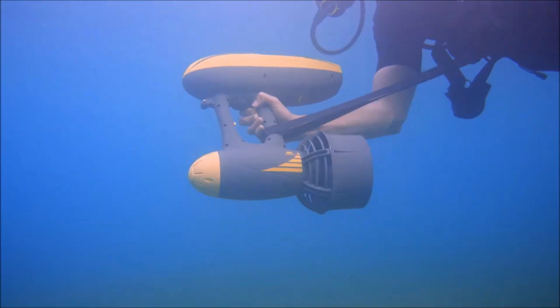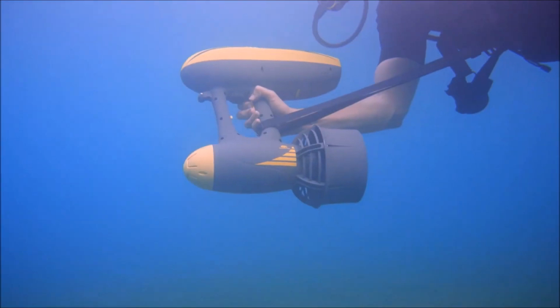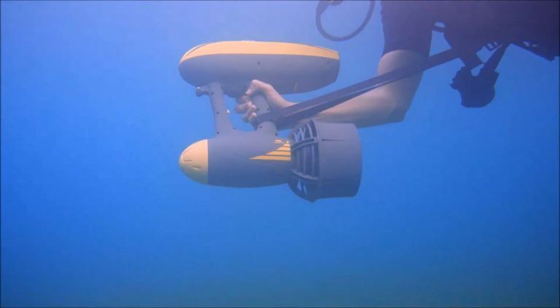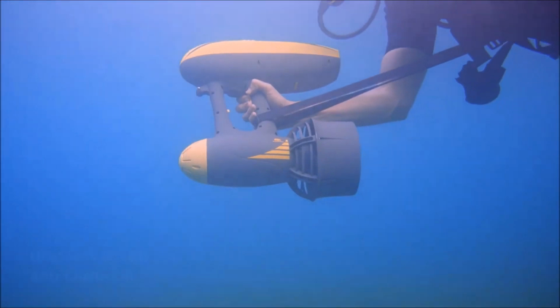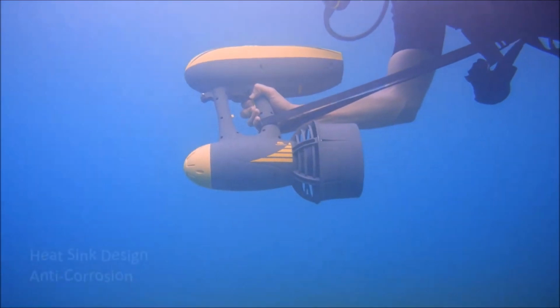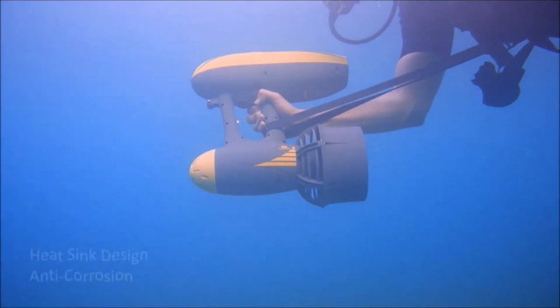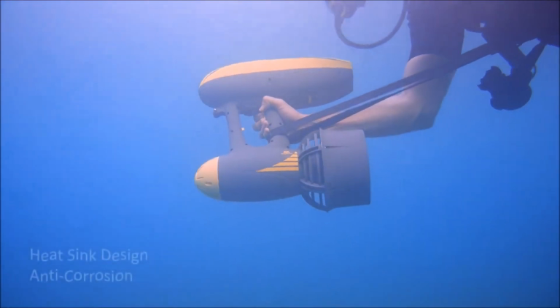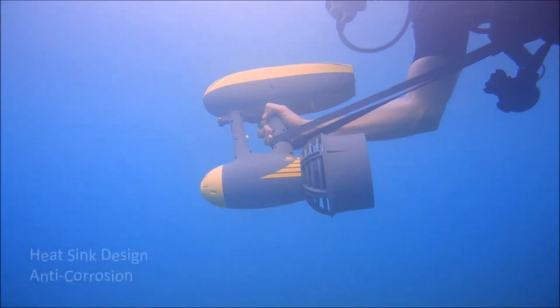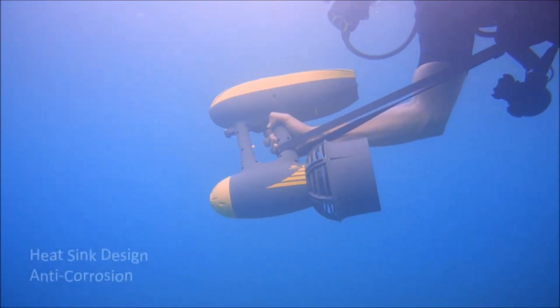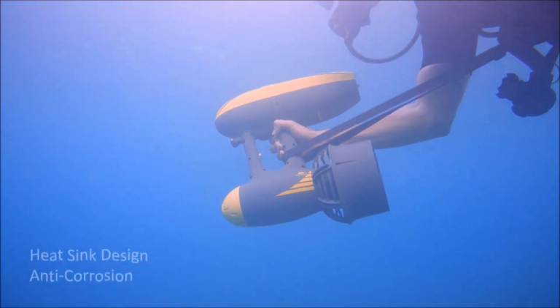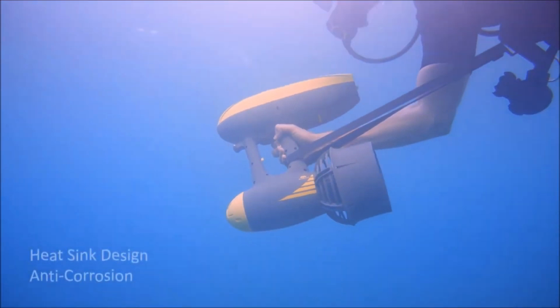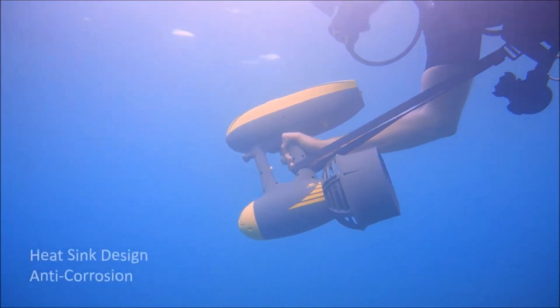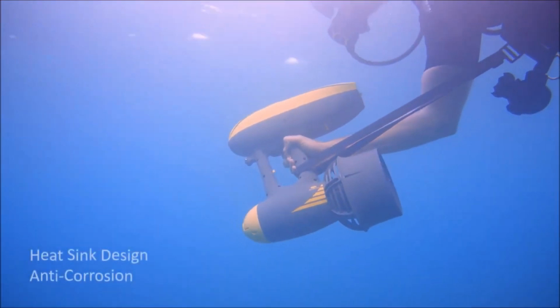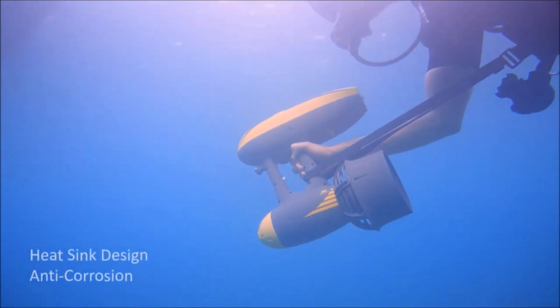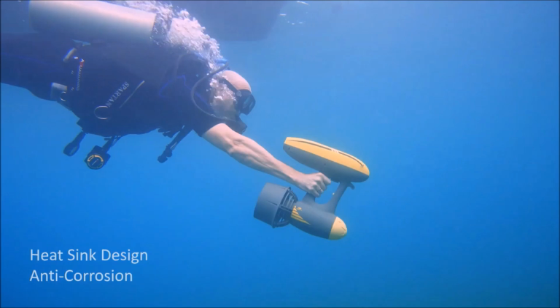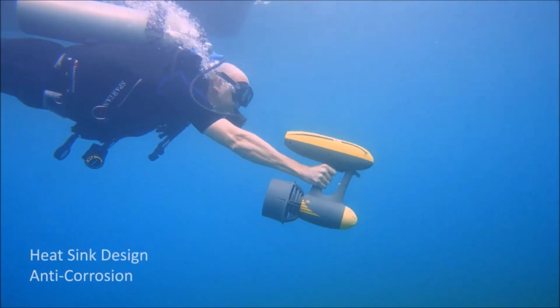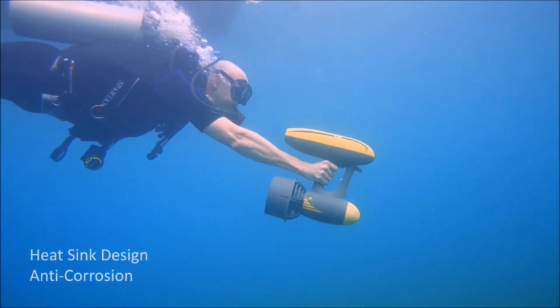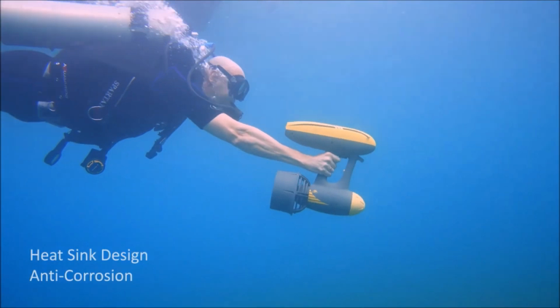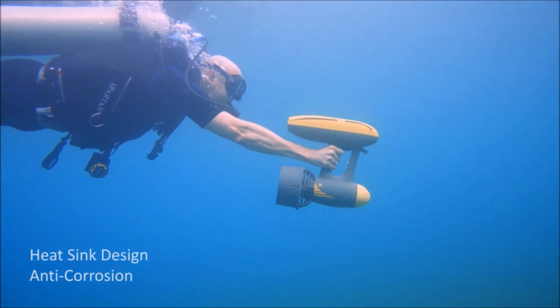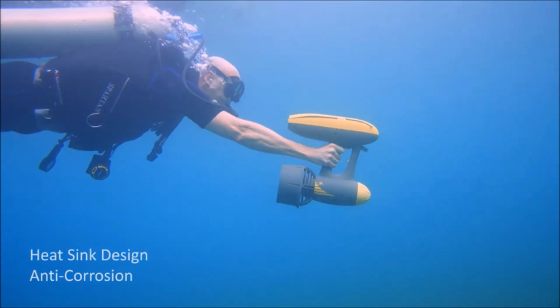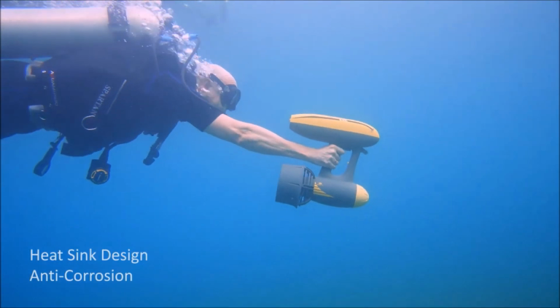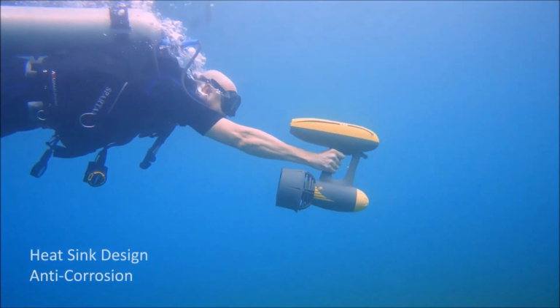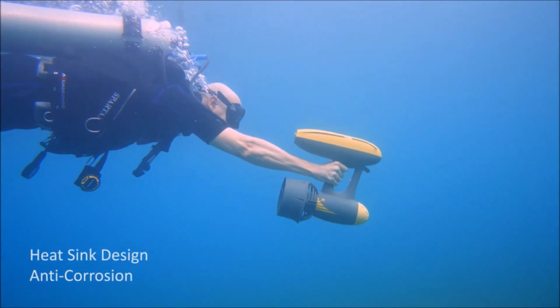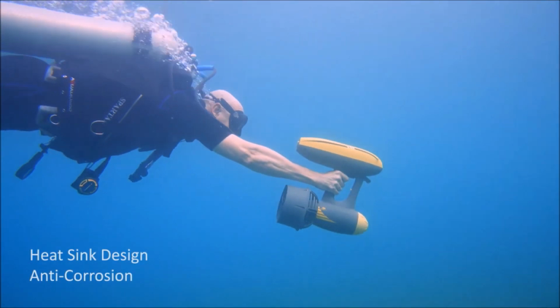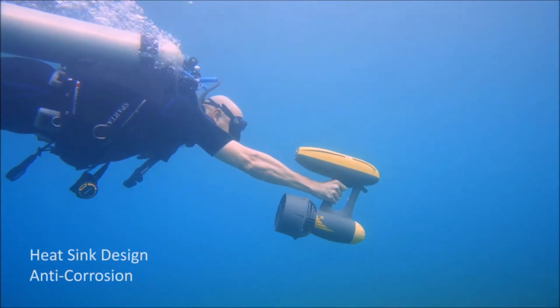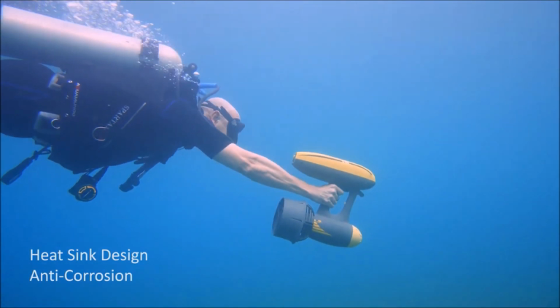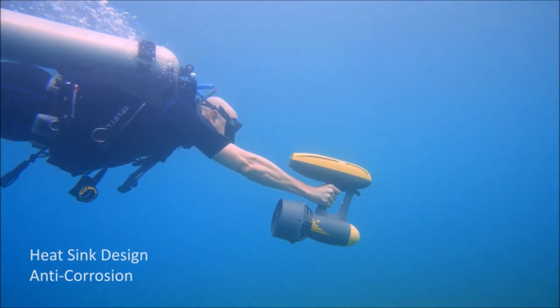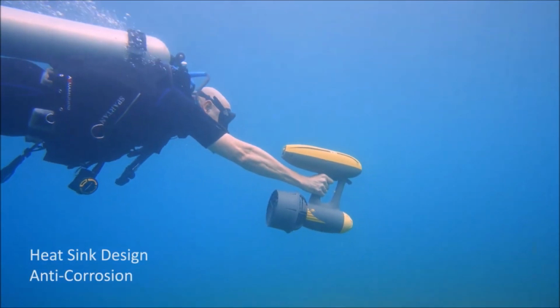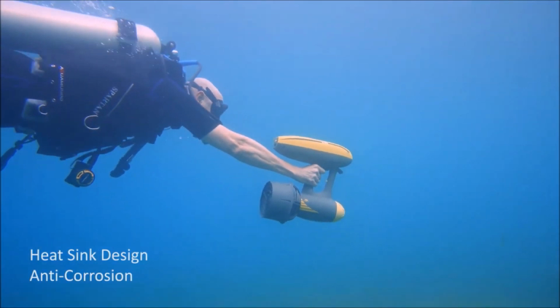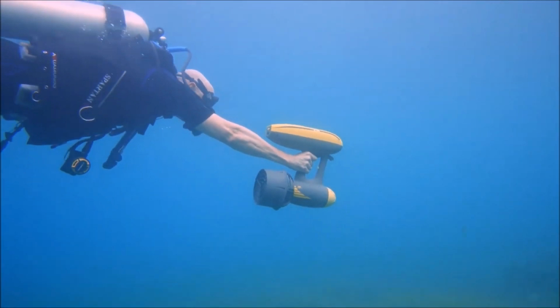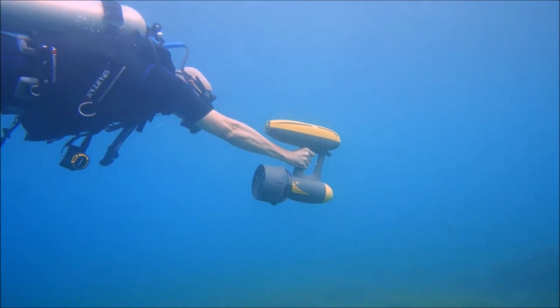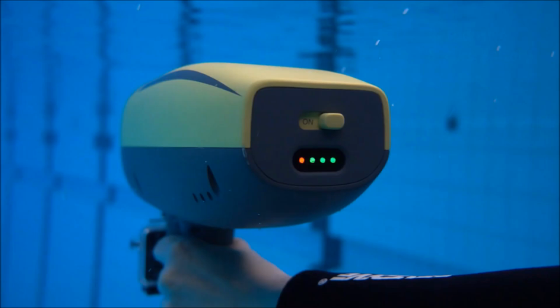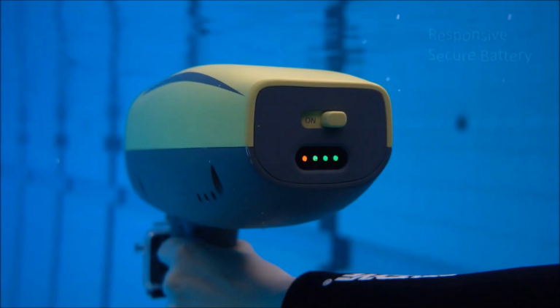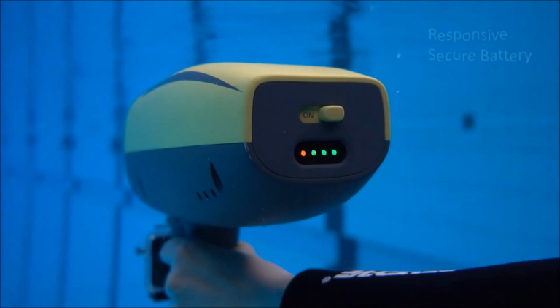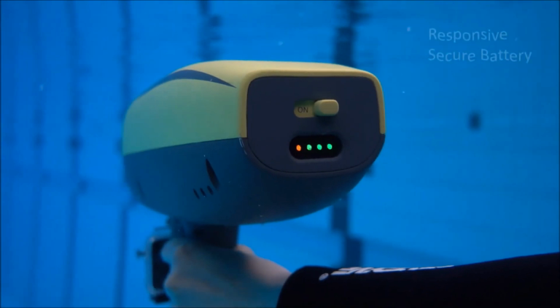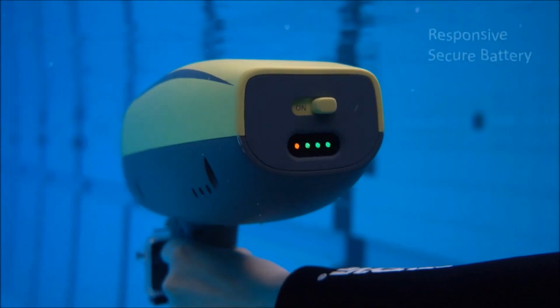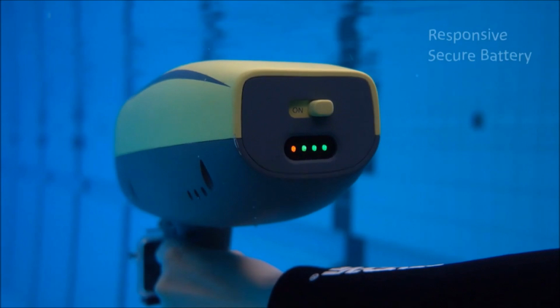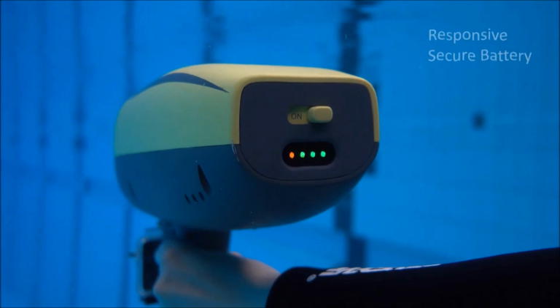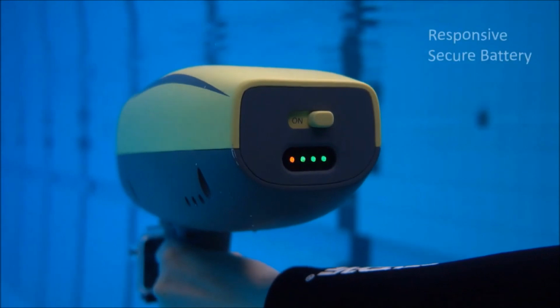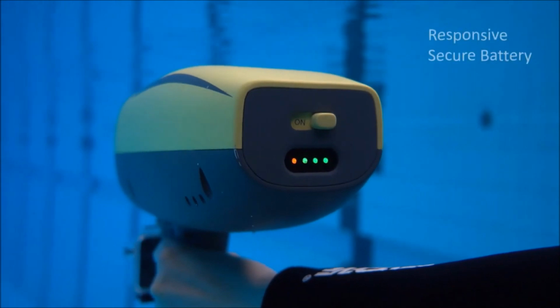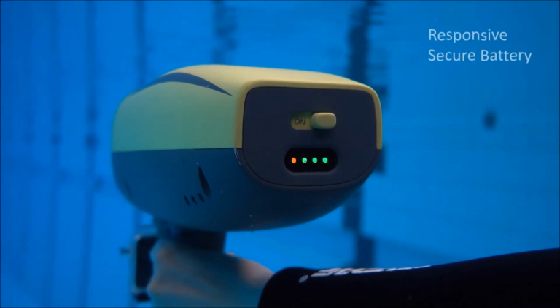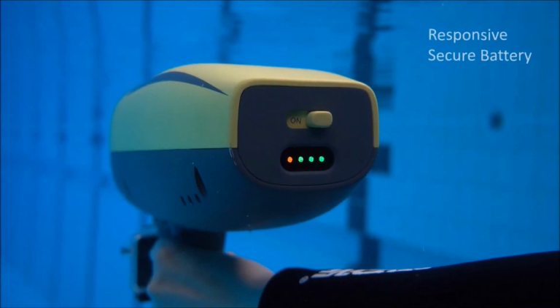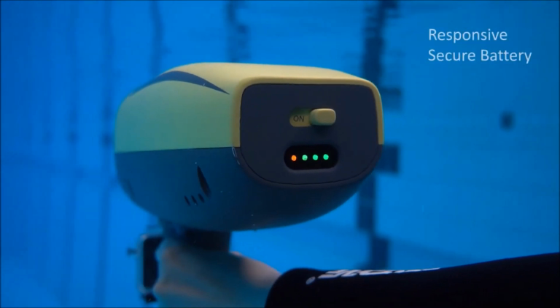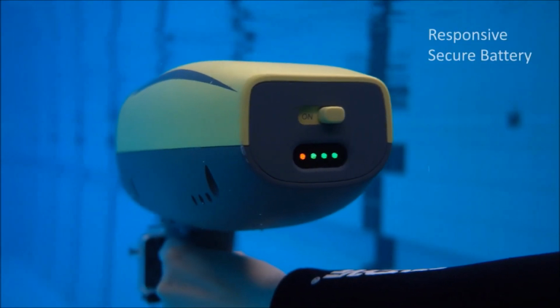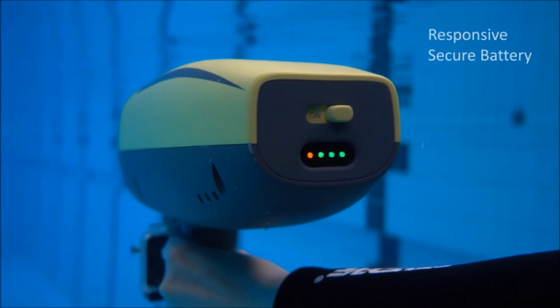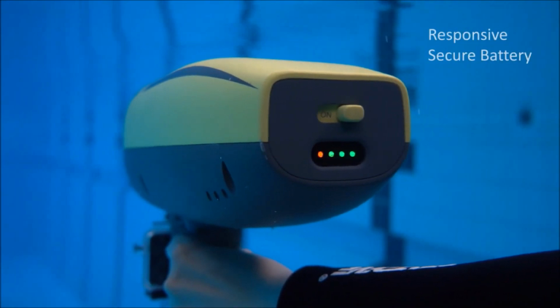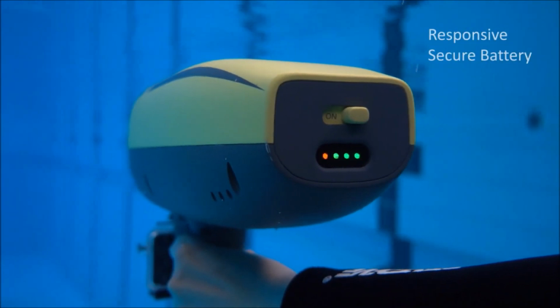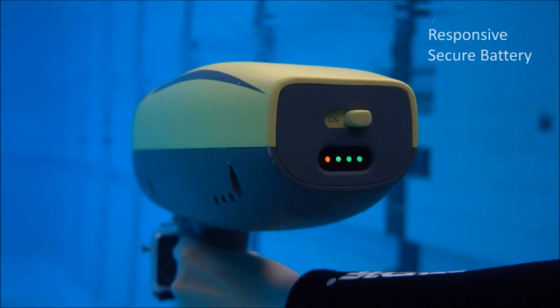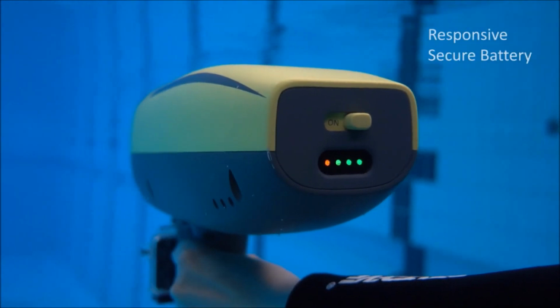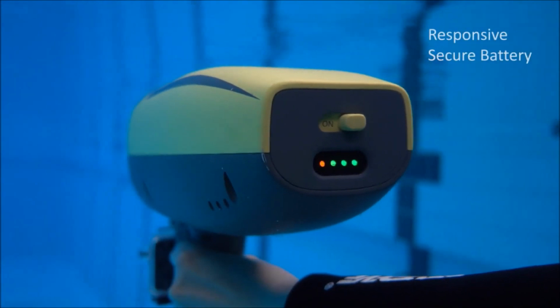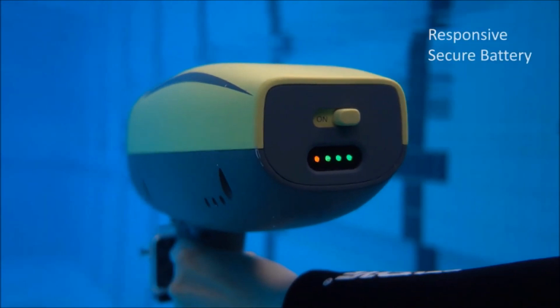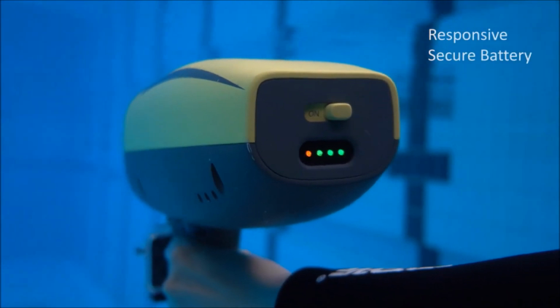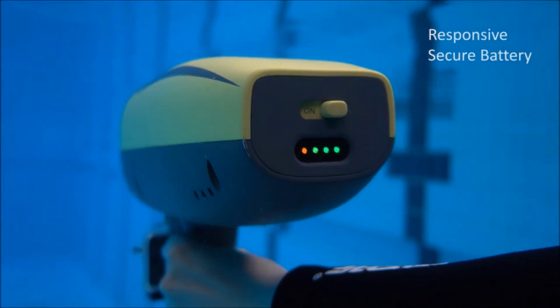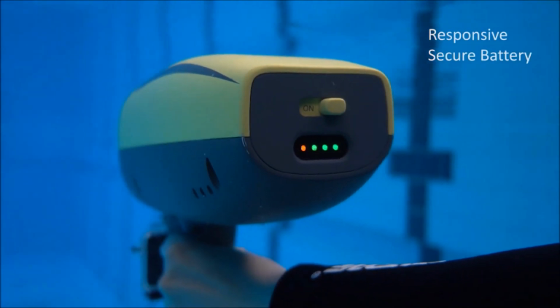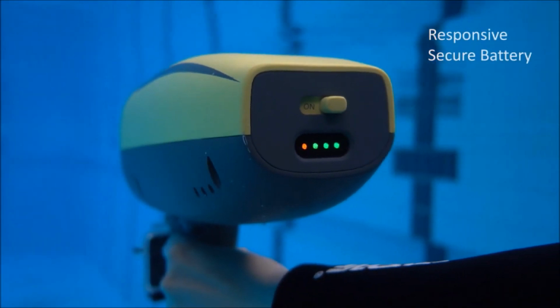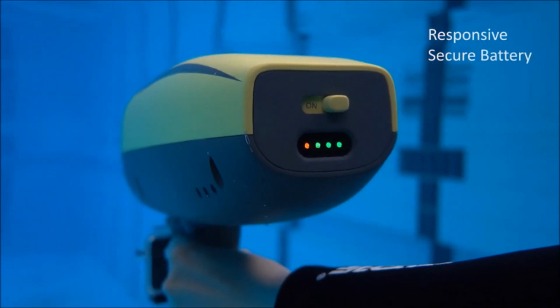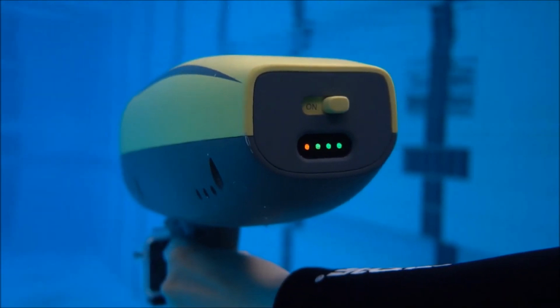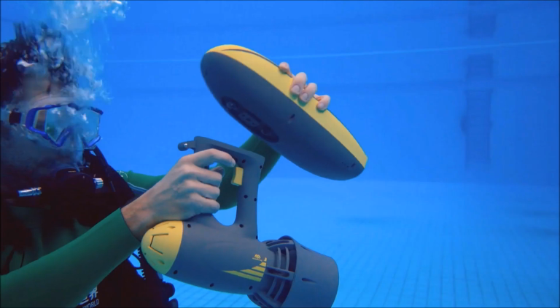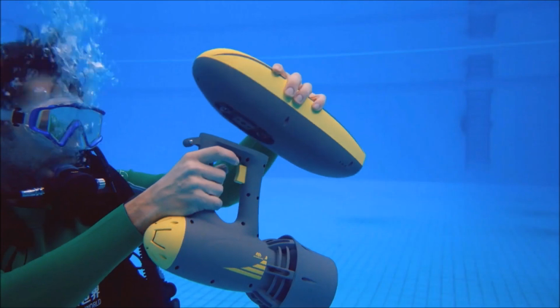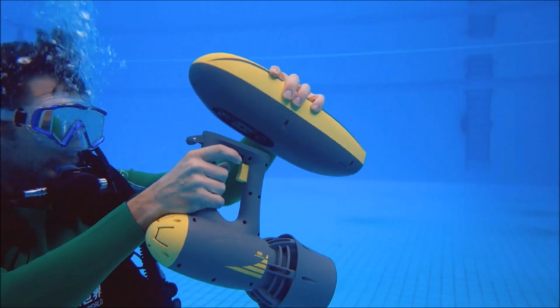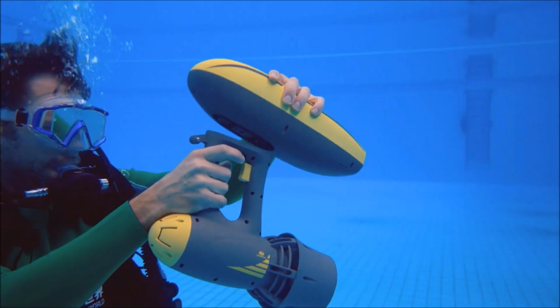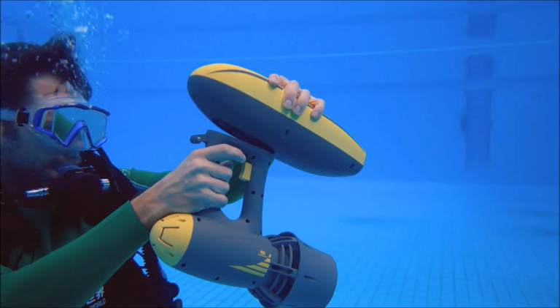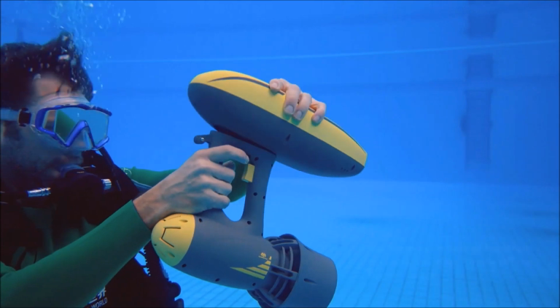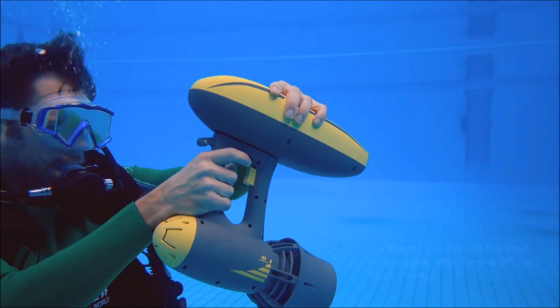It features a 155-watt-hour rechargeable battery with an underwater pluggable design. You can swap it in a minute easily.